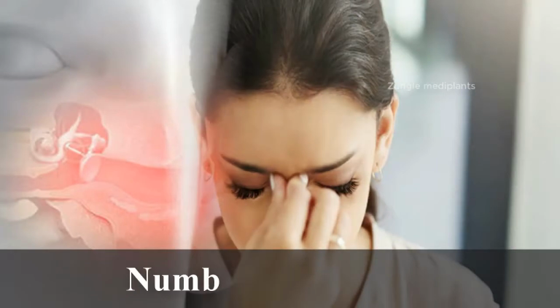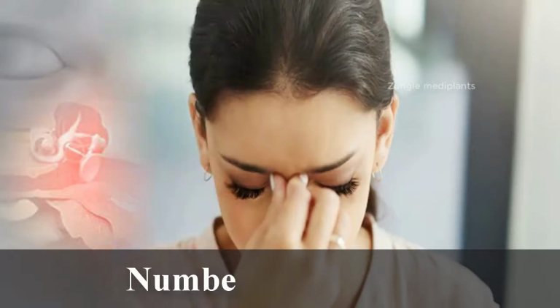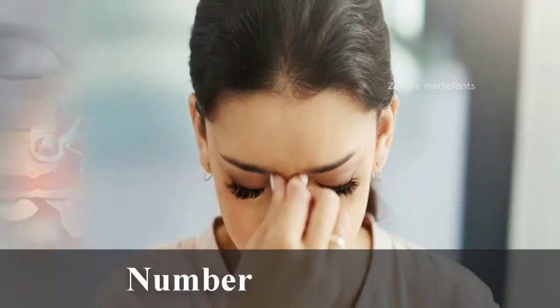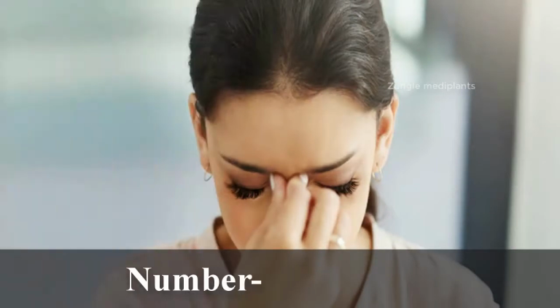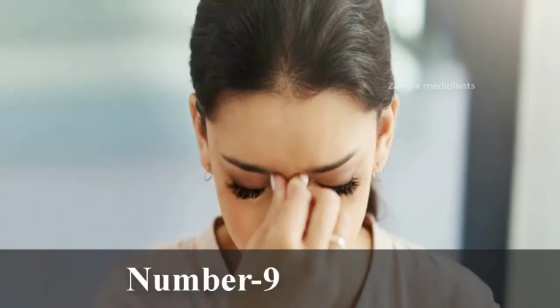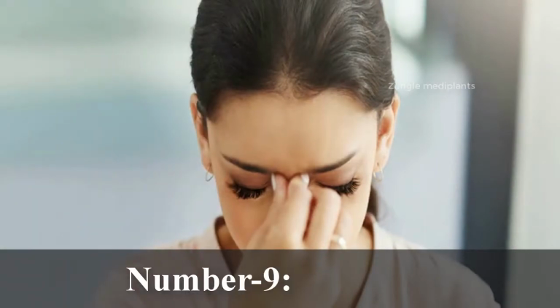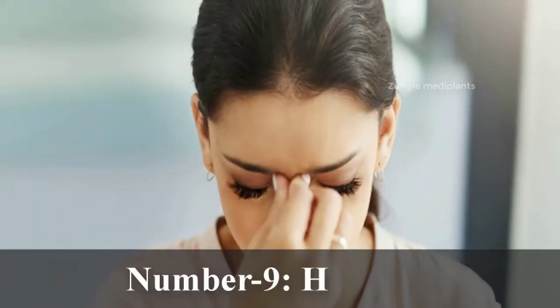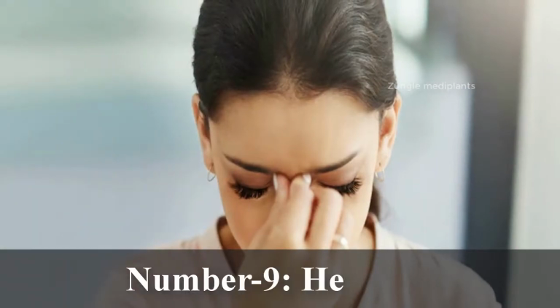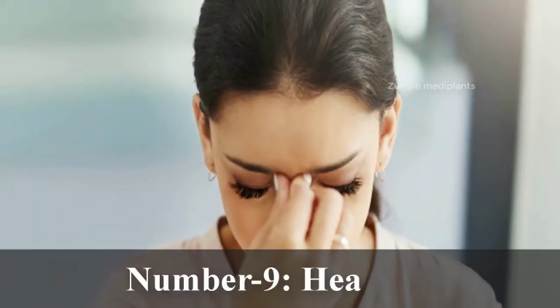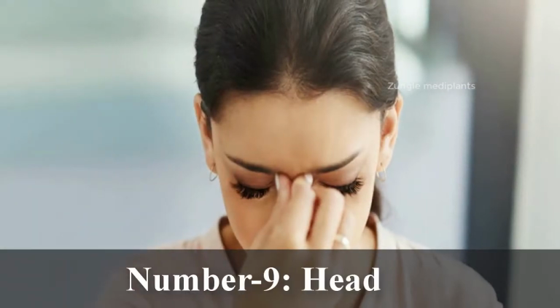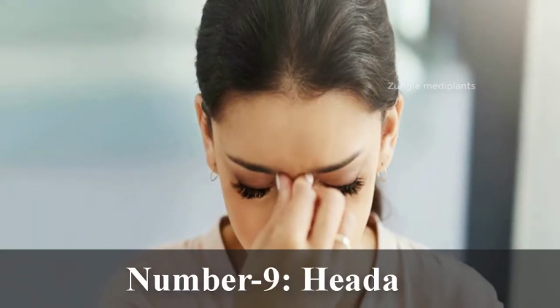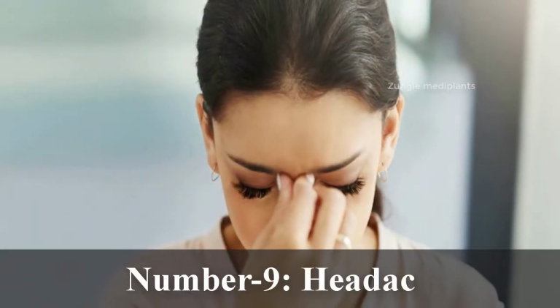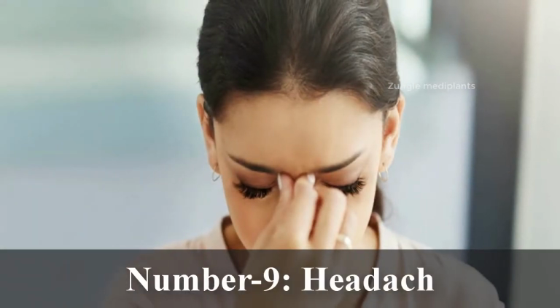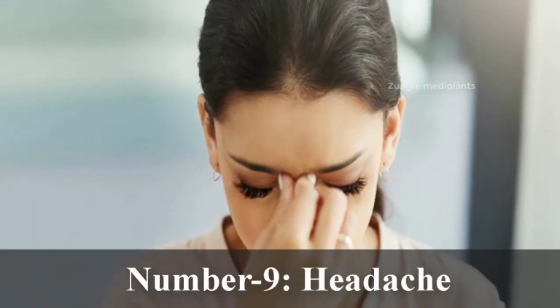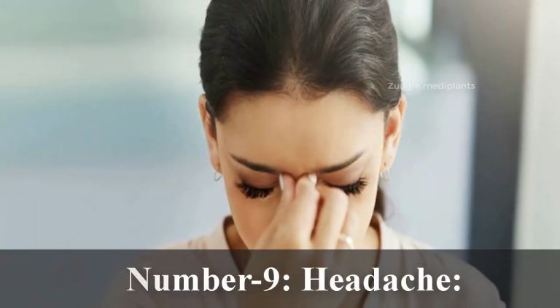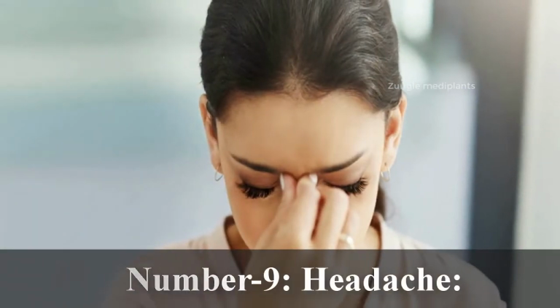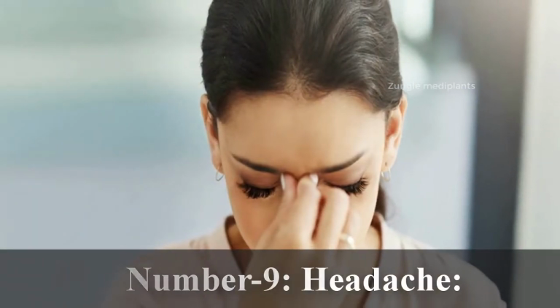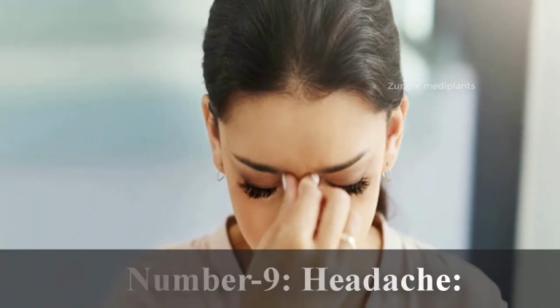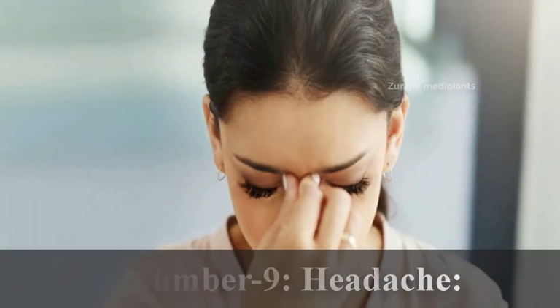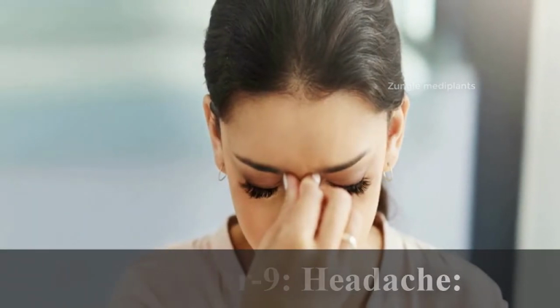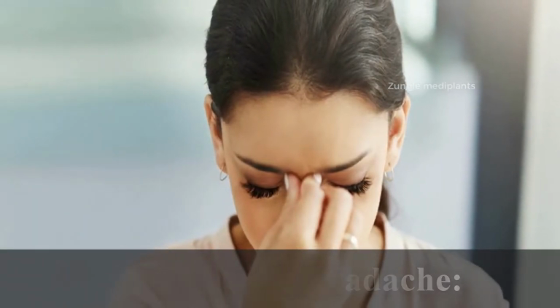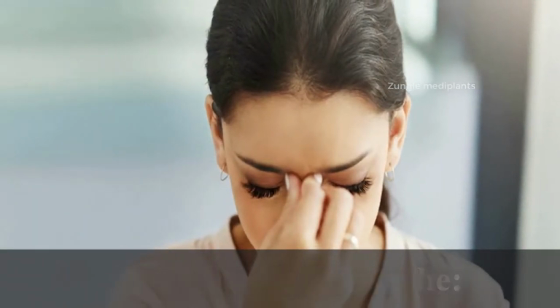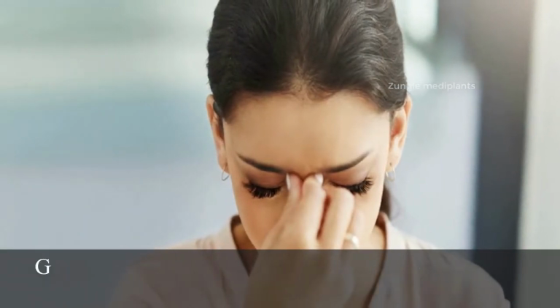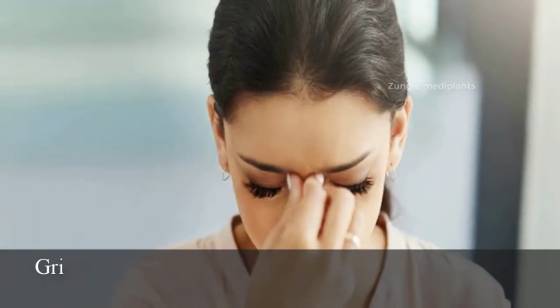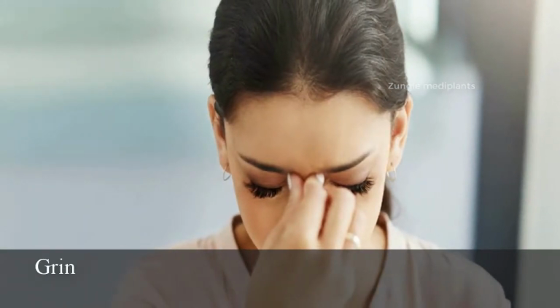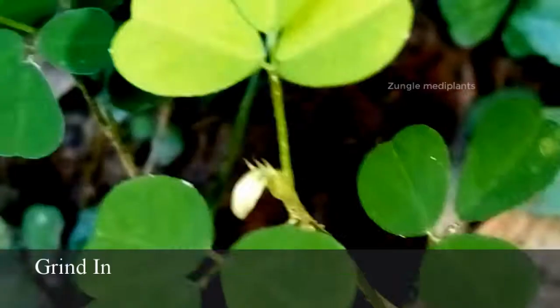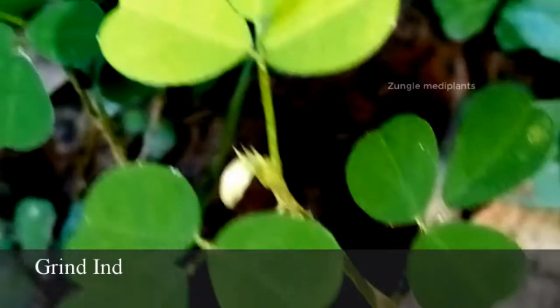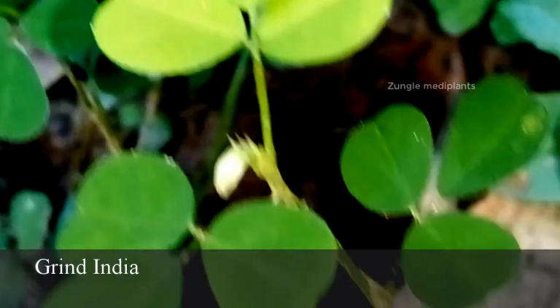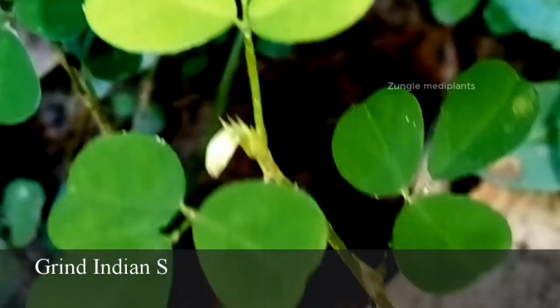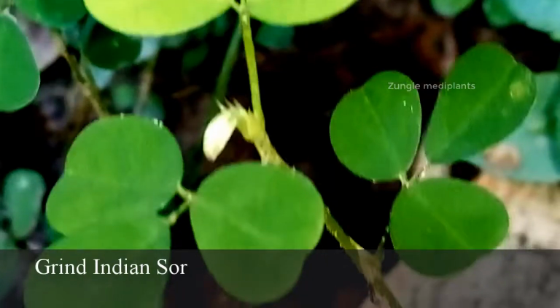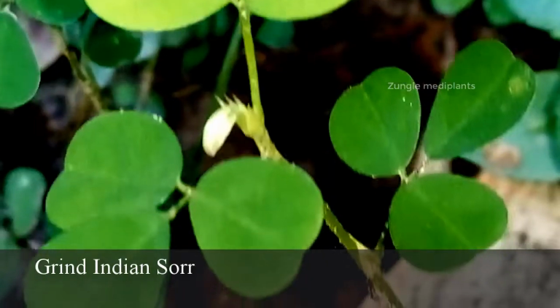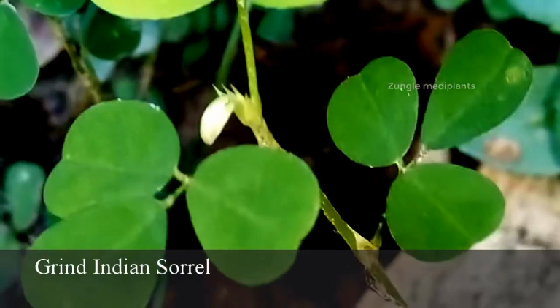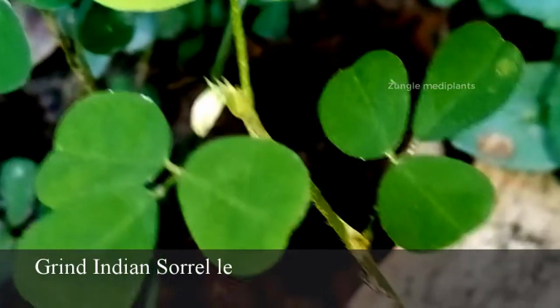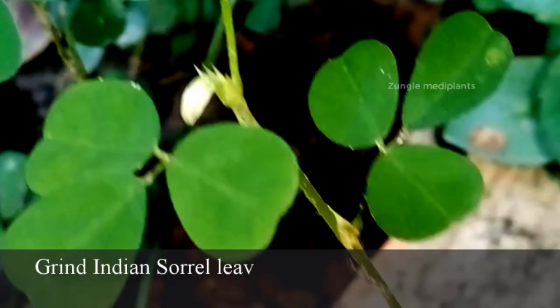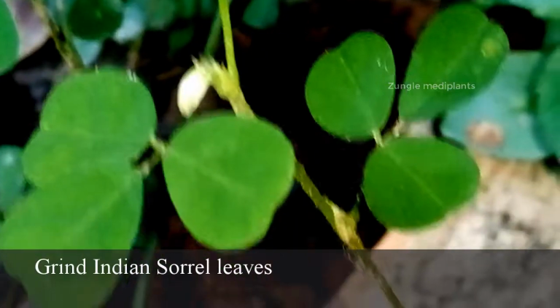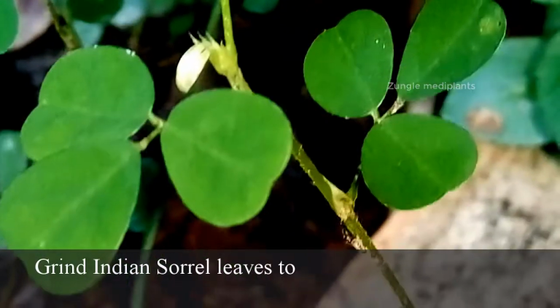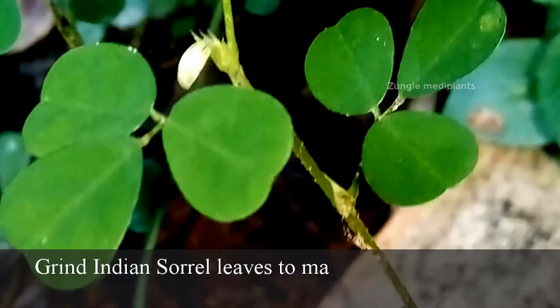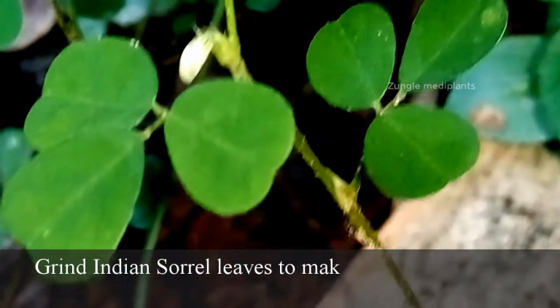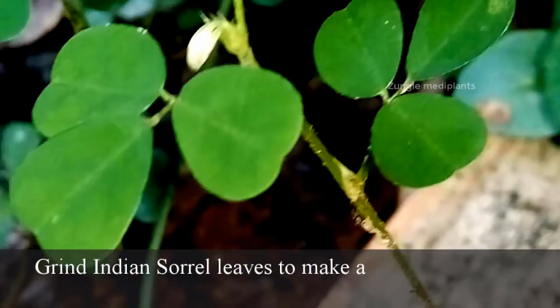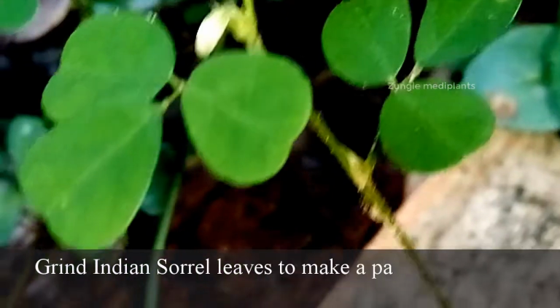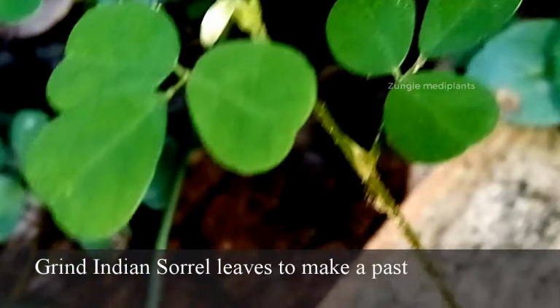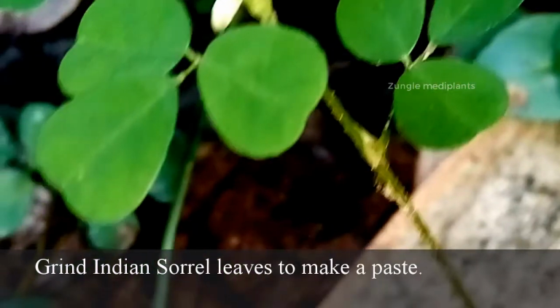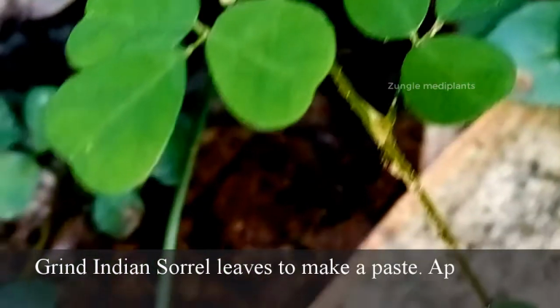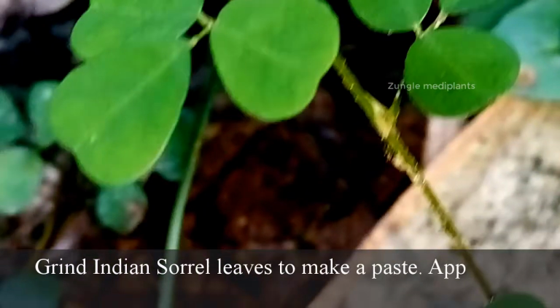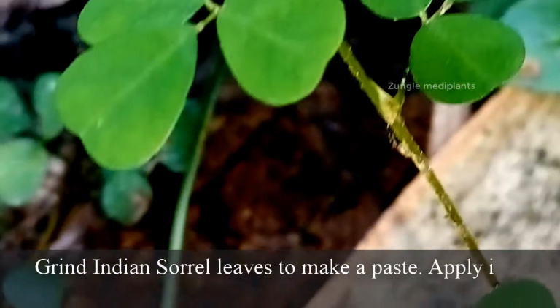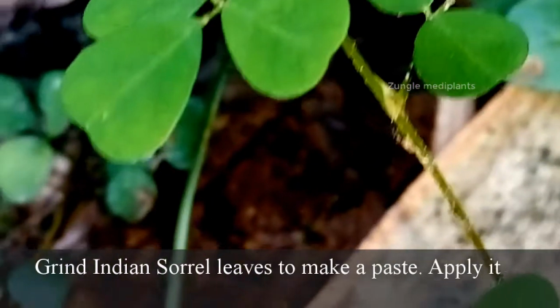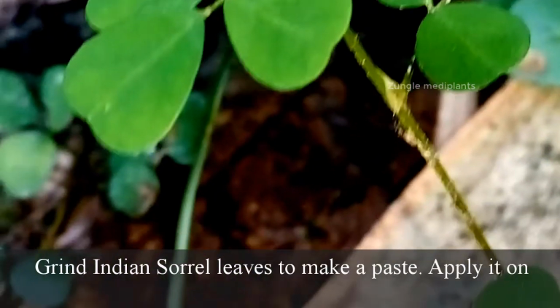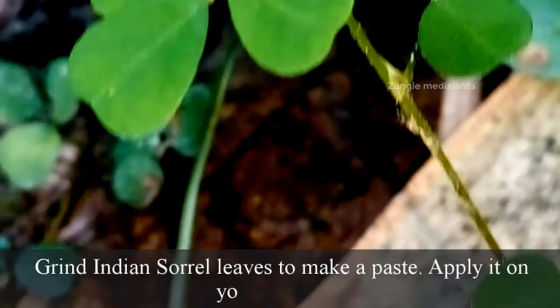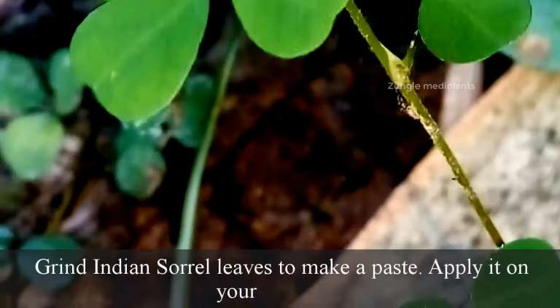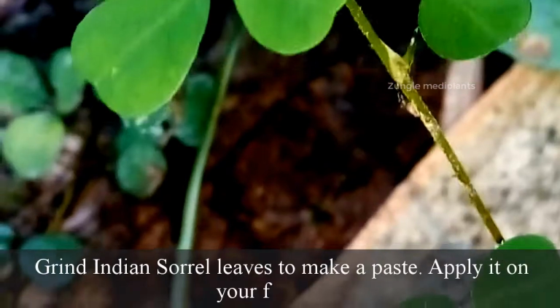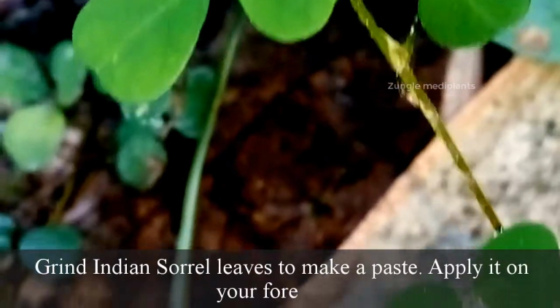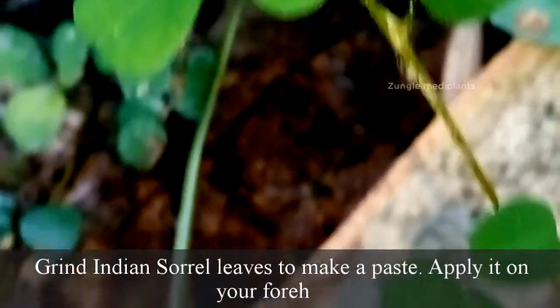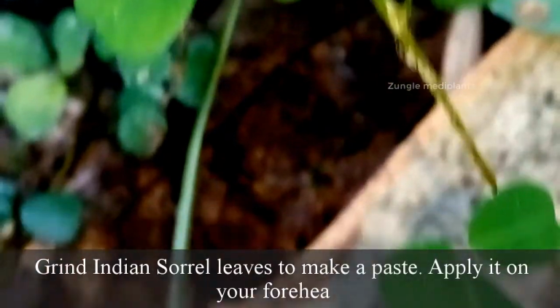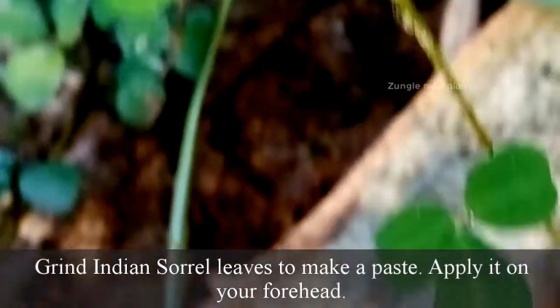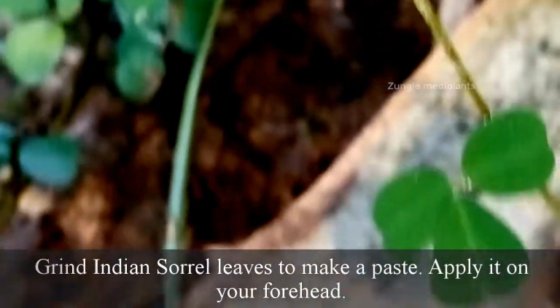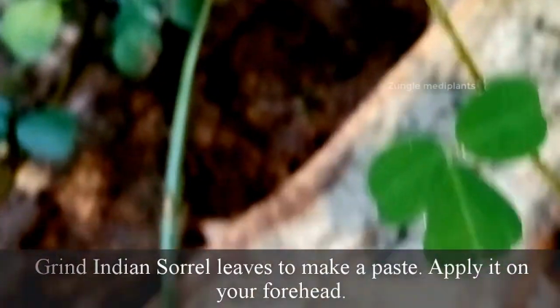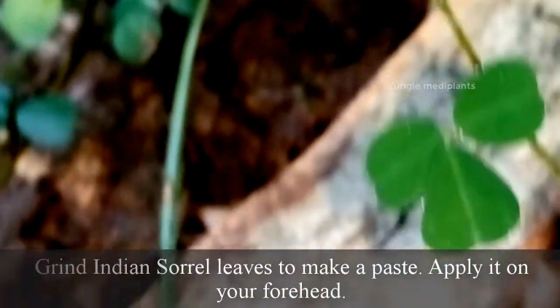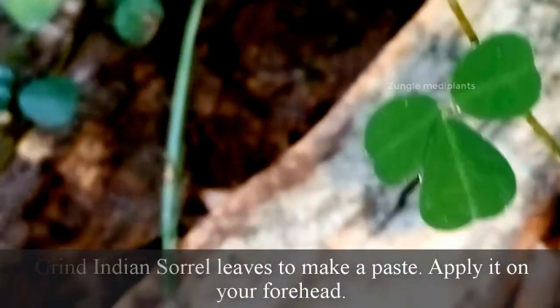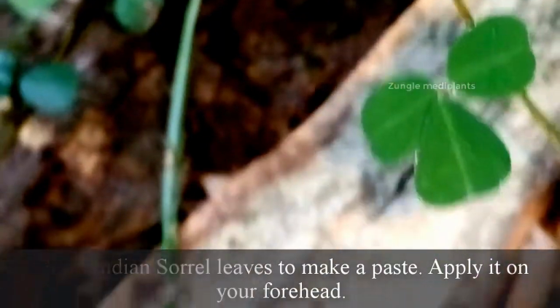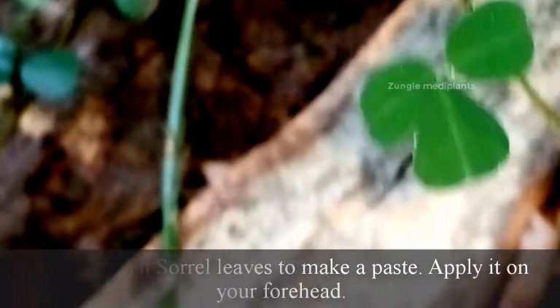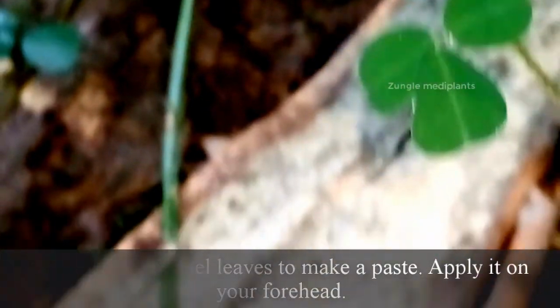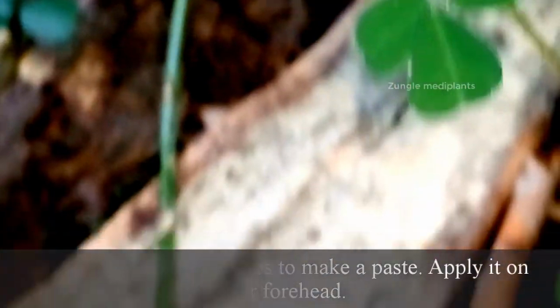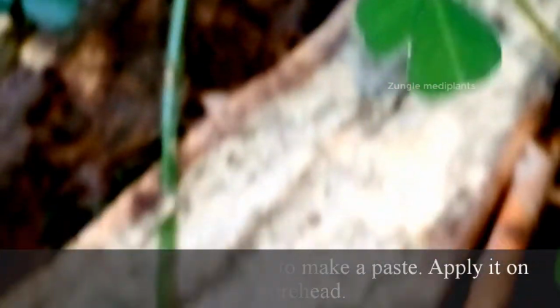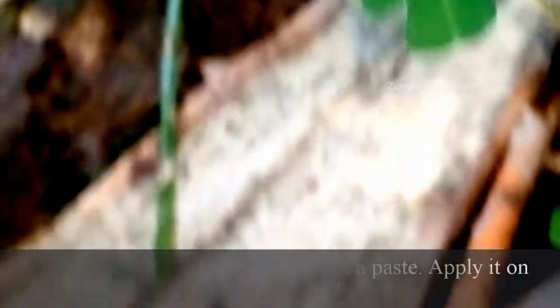Number 9. Headache: Grind Indian sorrel leaves to make a paste and apply it on your forehead.